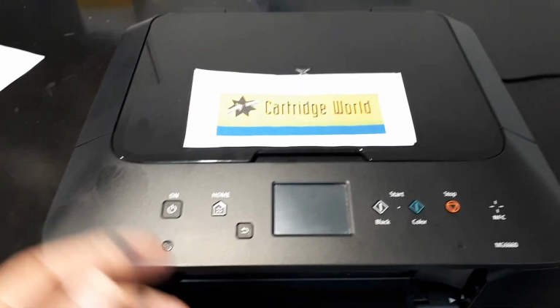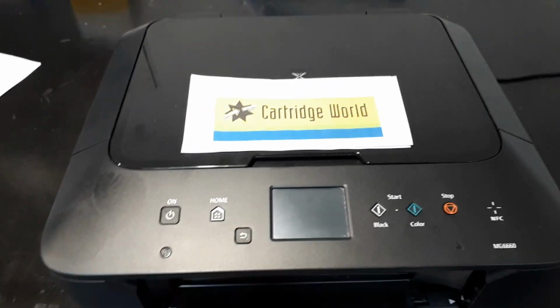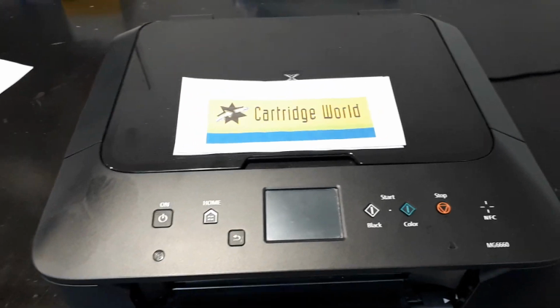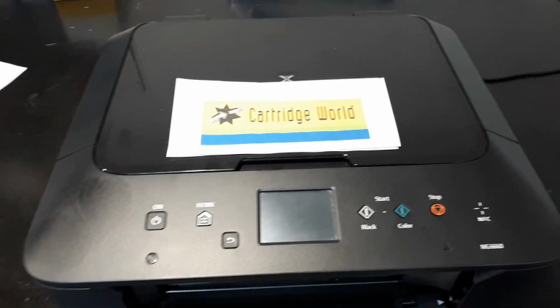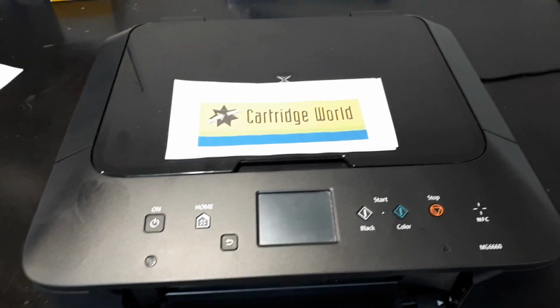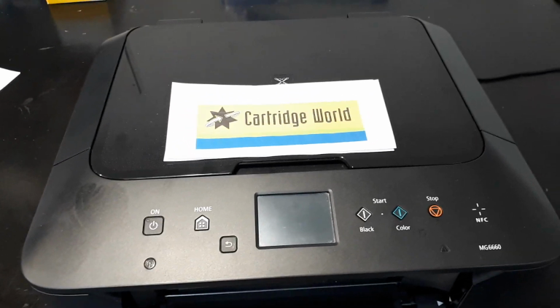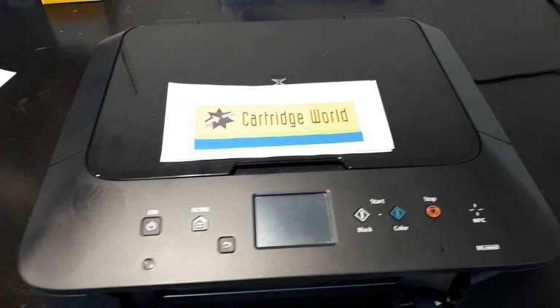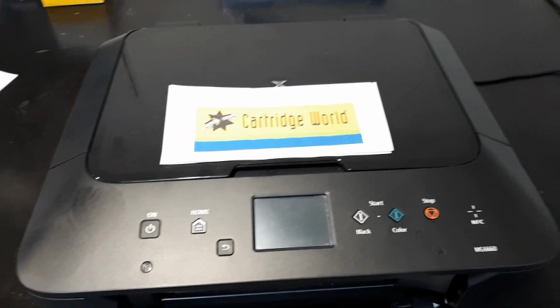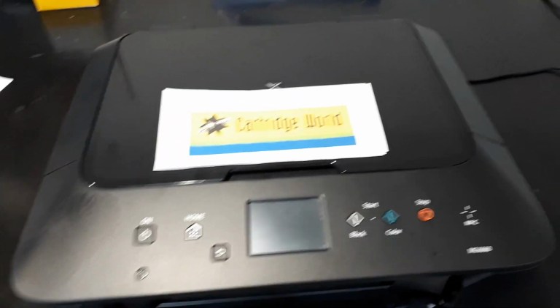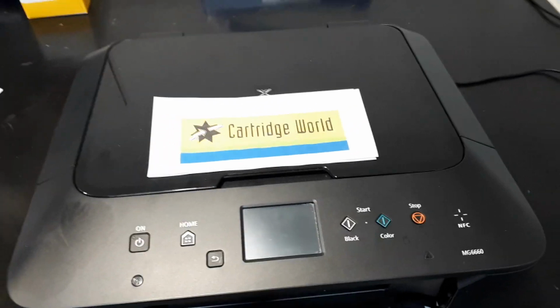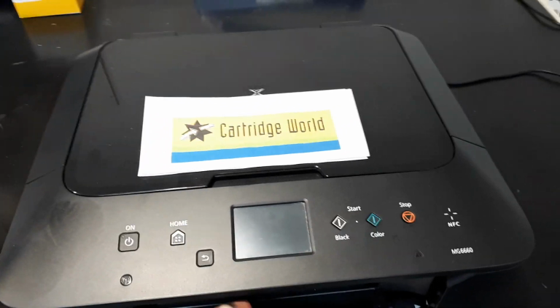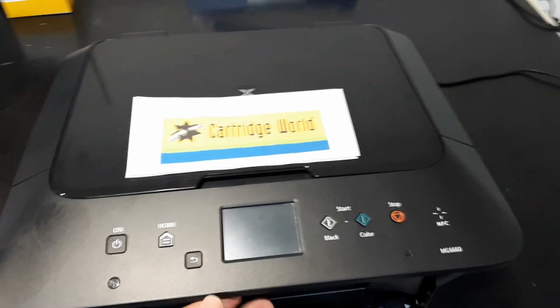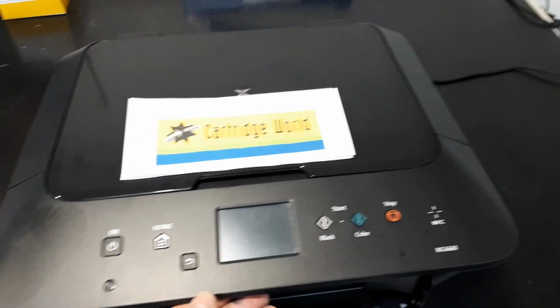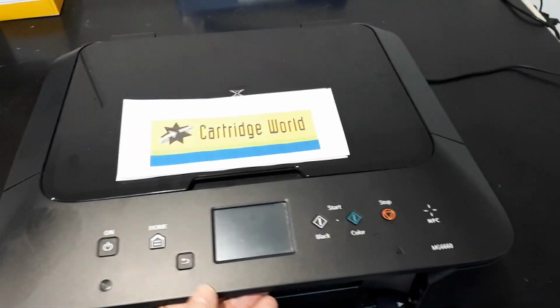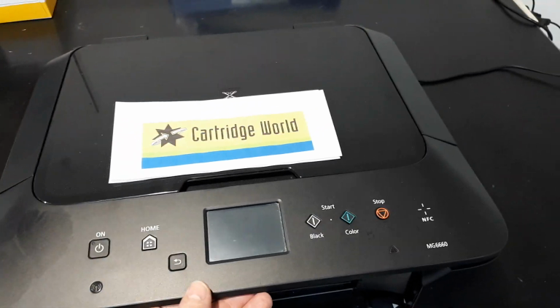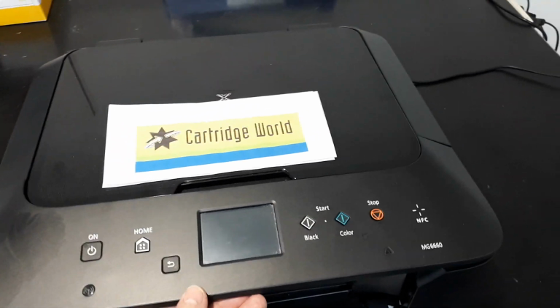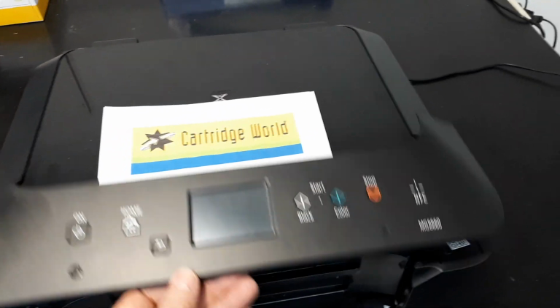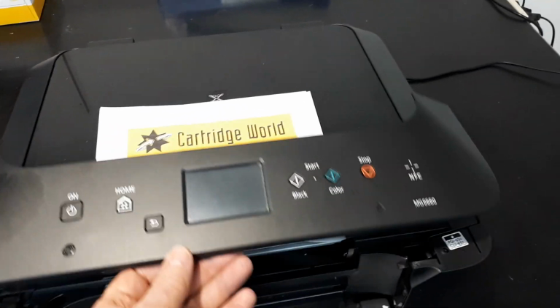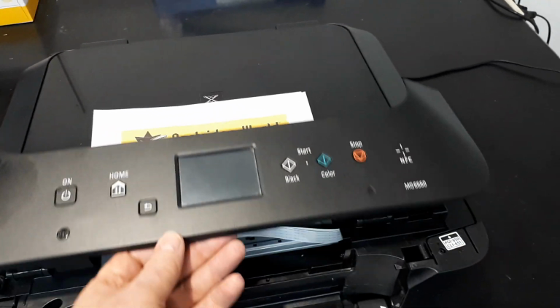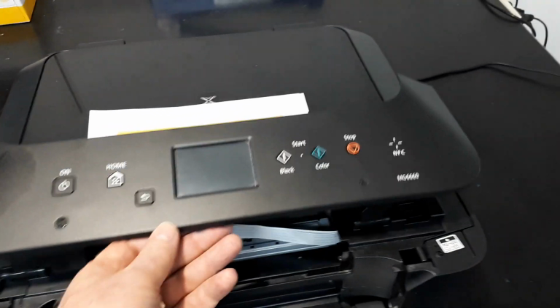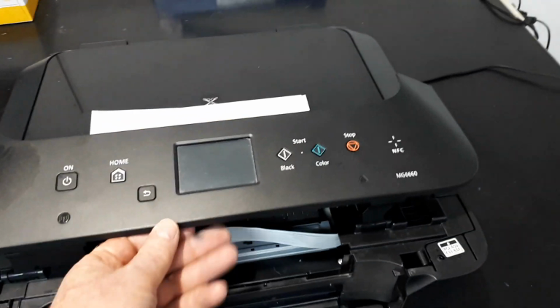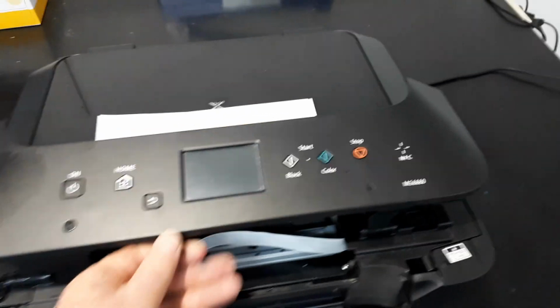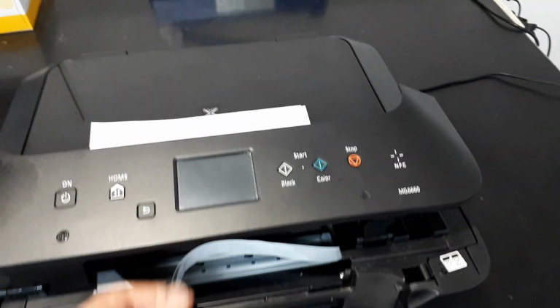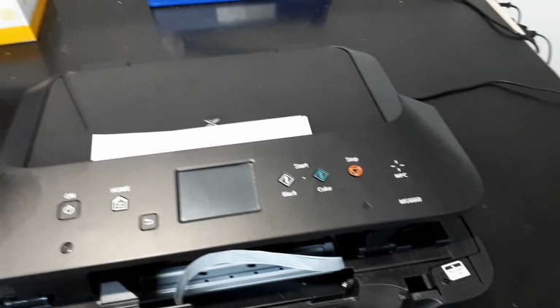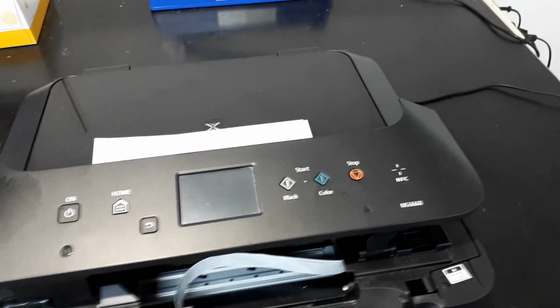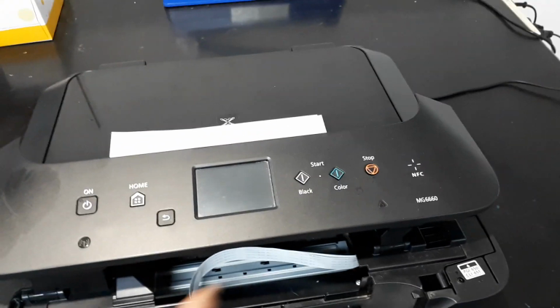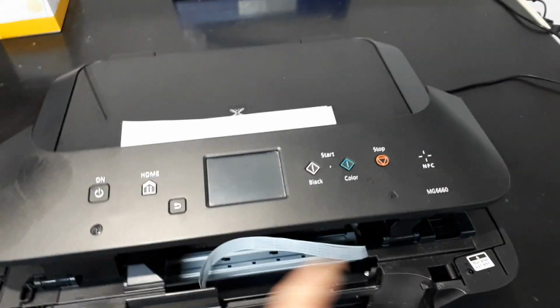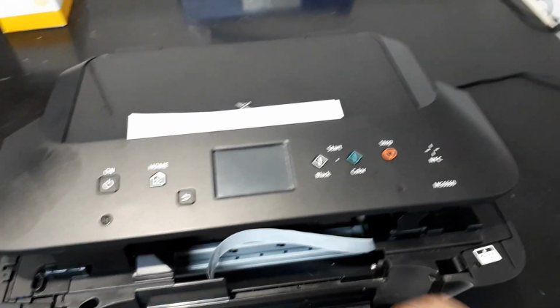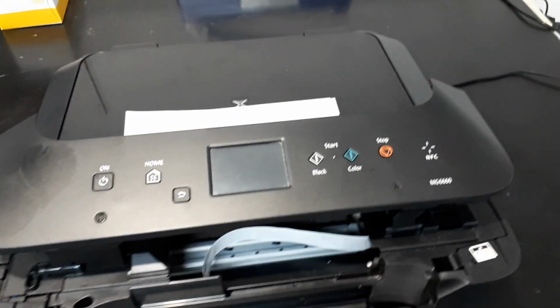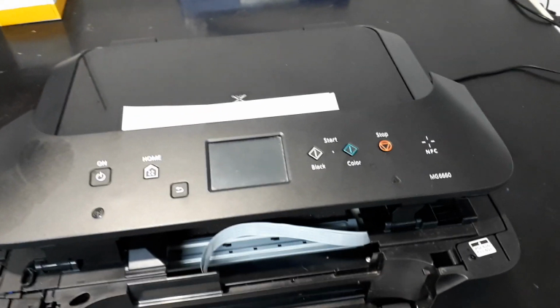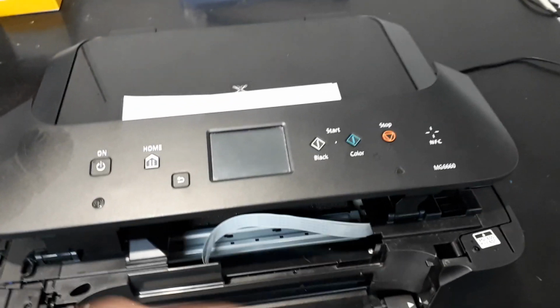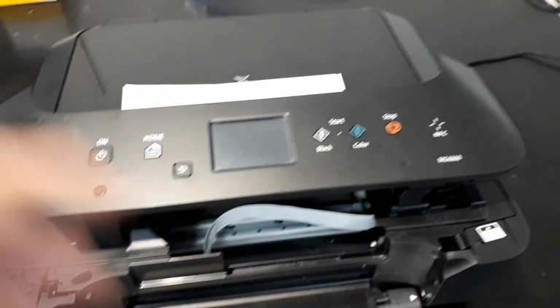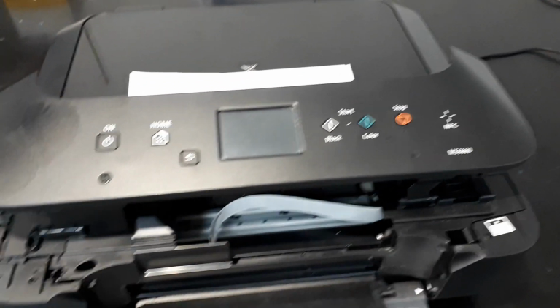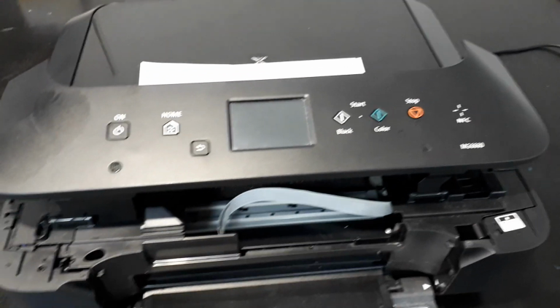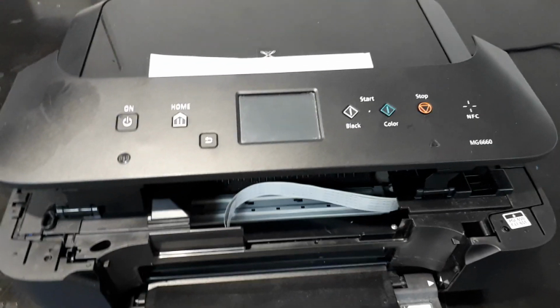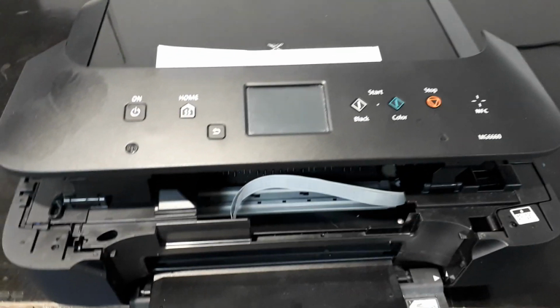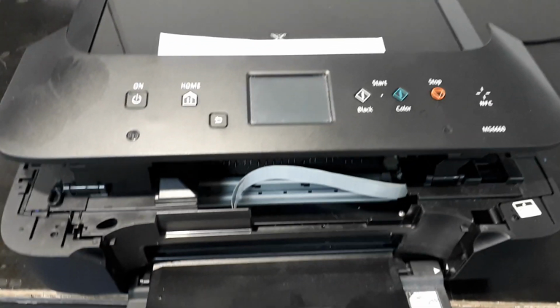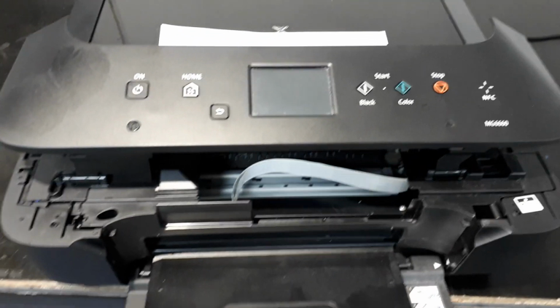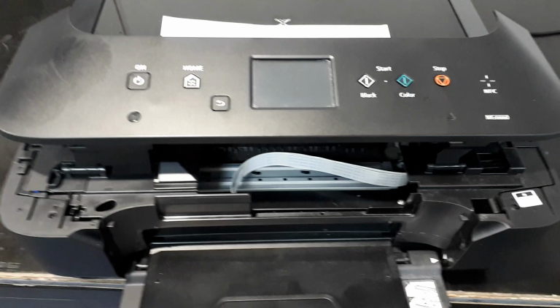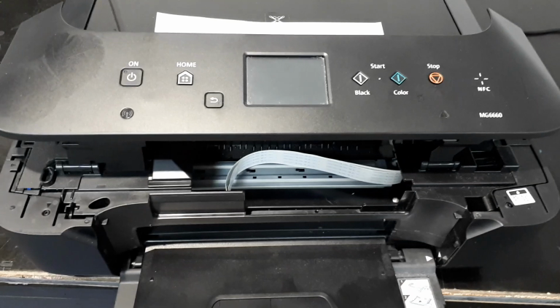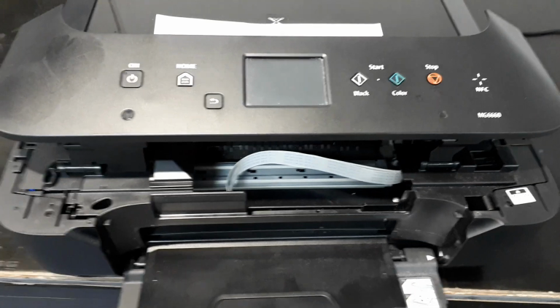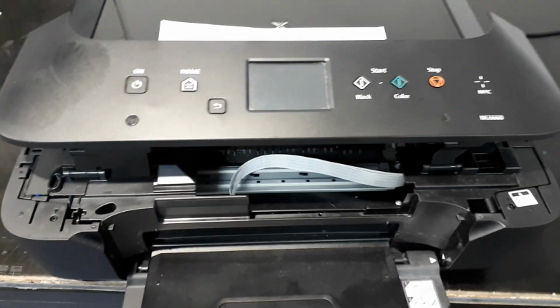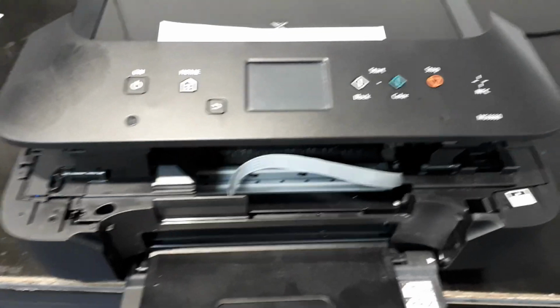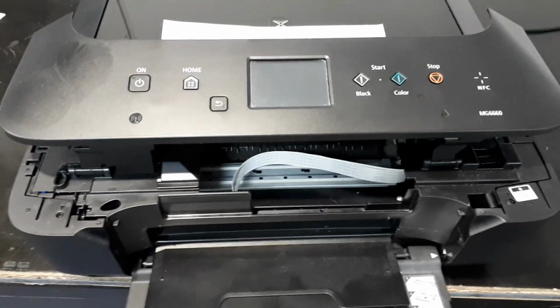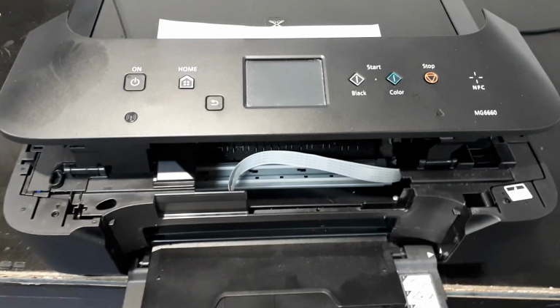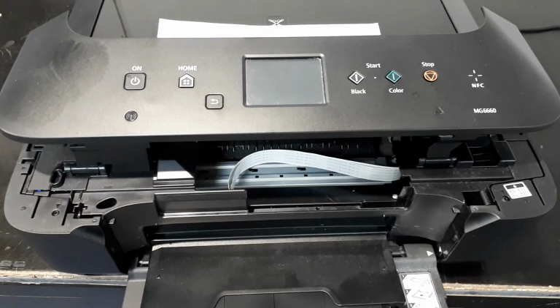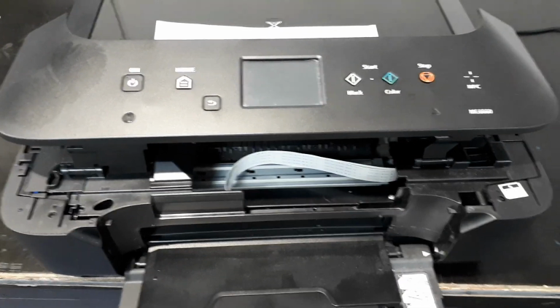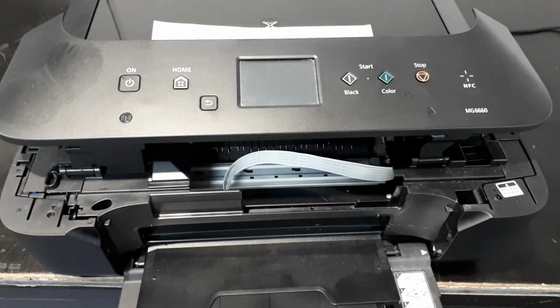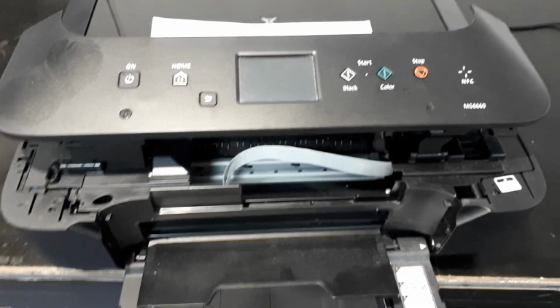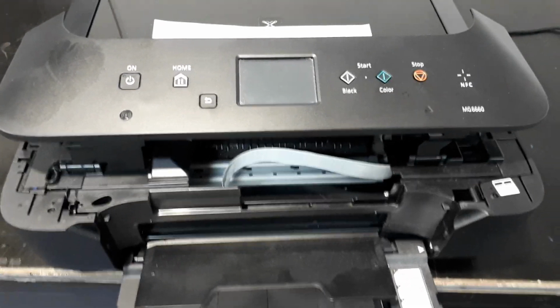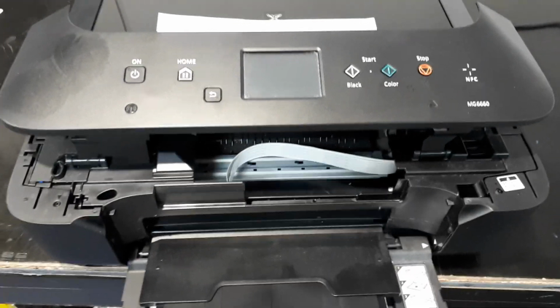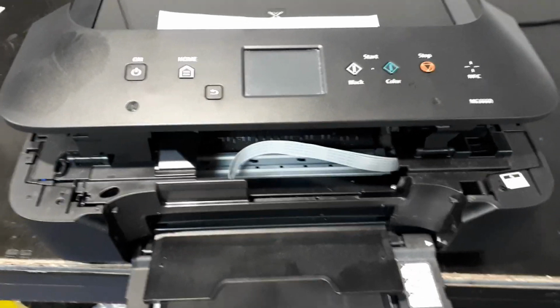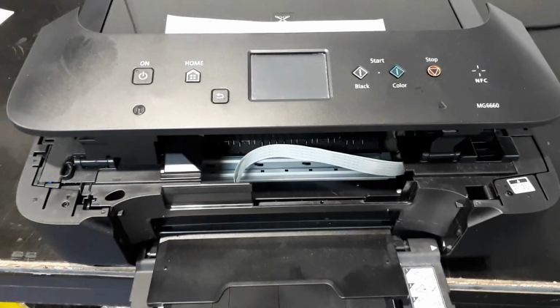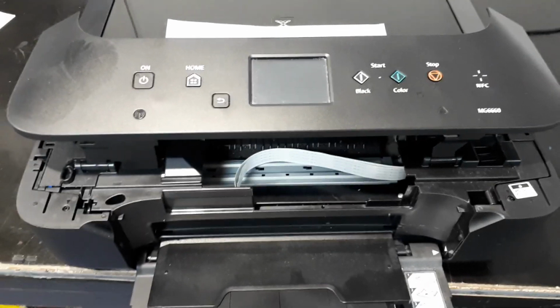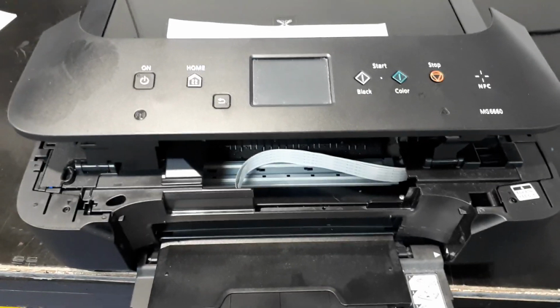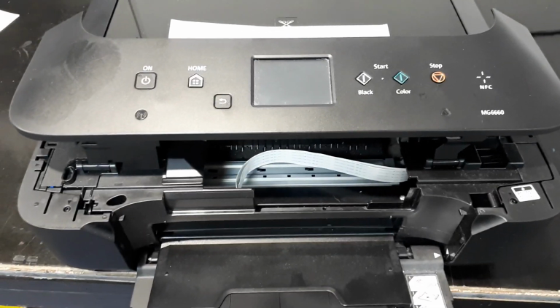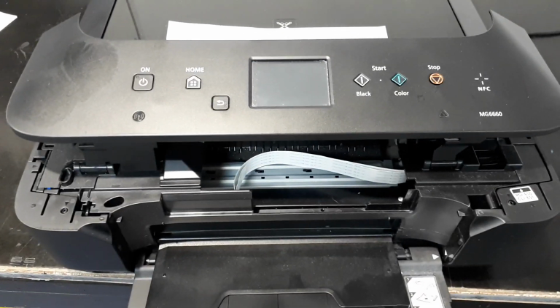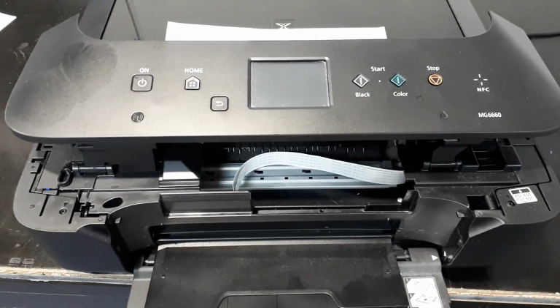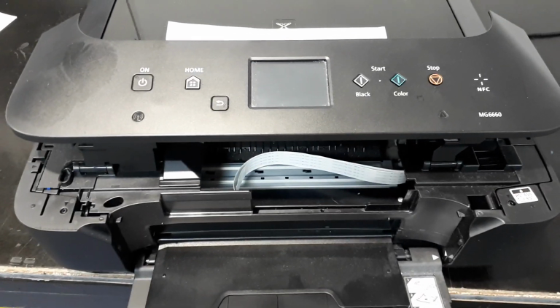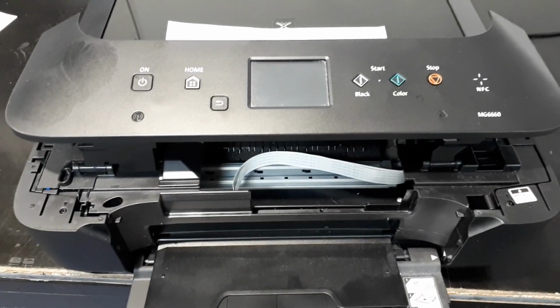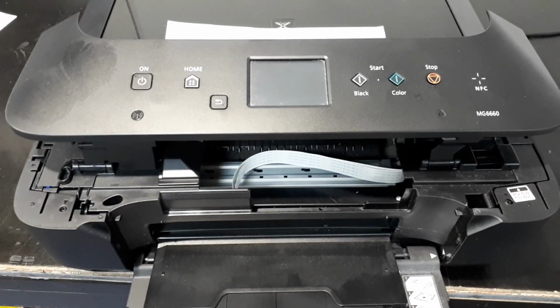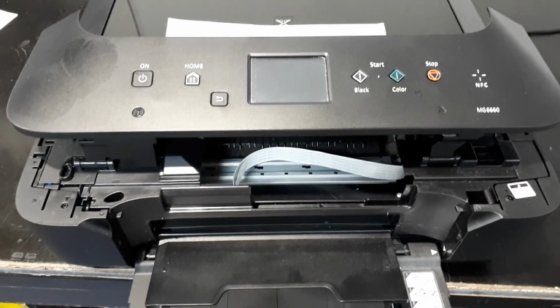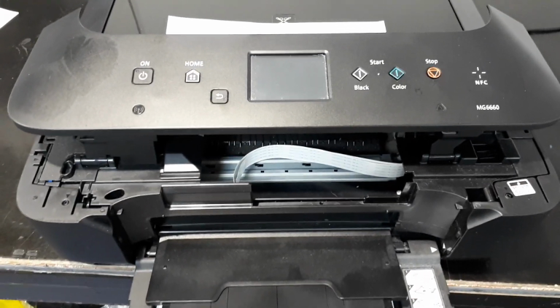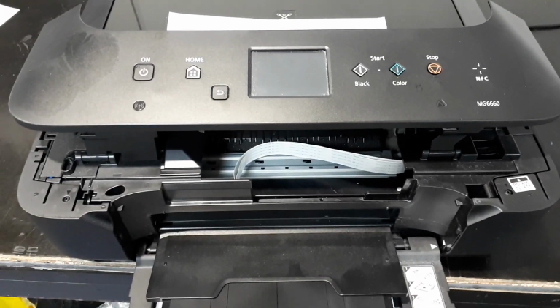Printer is switched off. All the cartridges I know are full. I checked them, pulled them out, made sure there was plenty of ink in them.